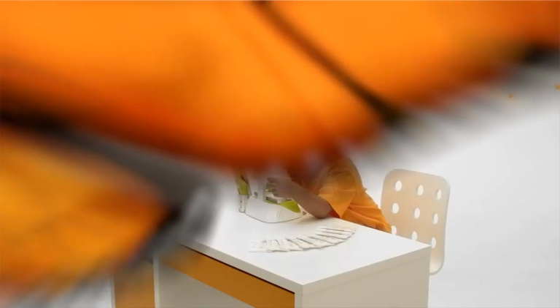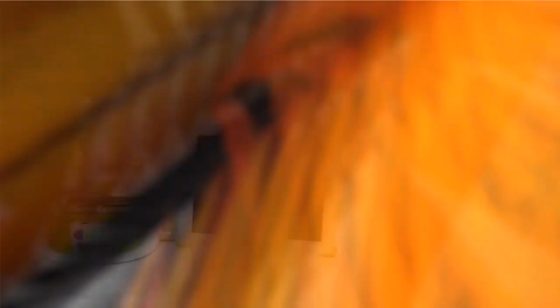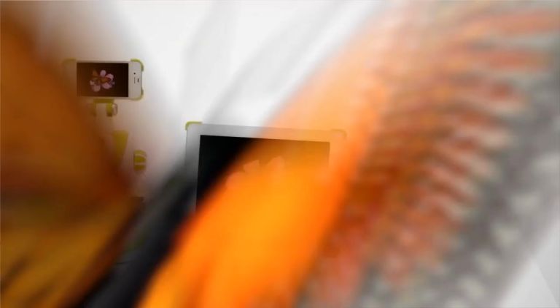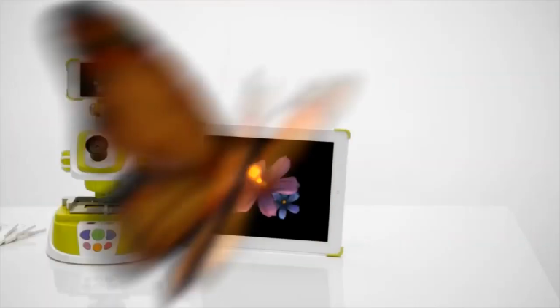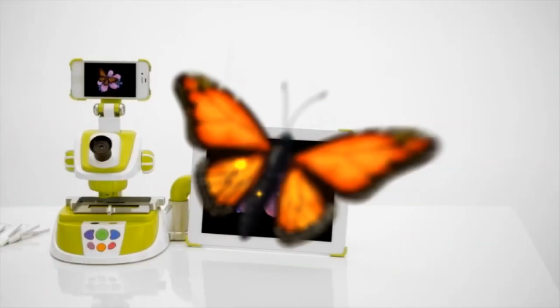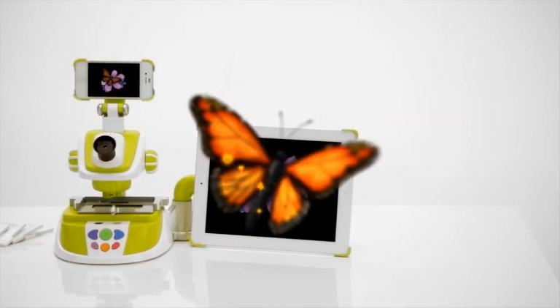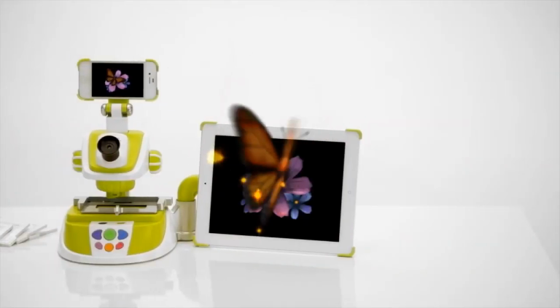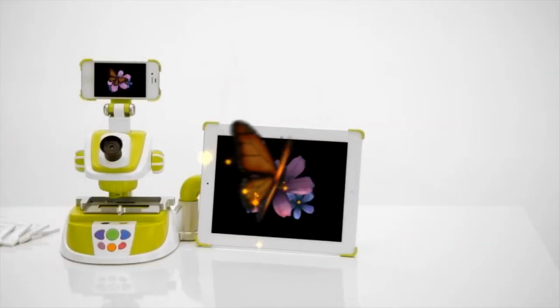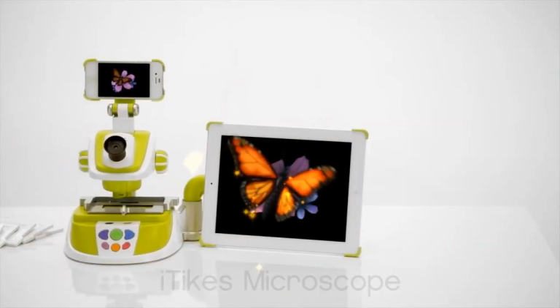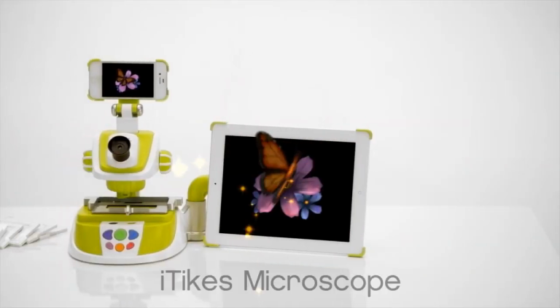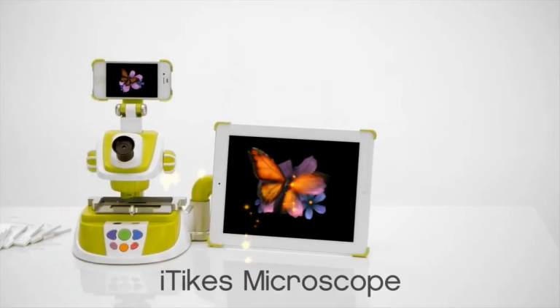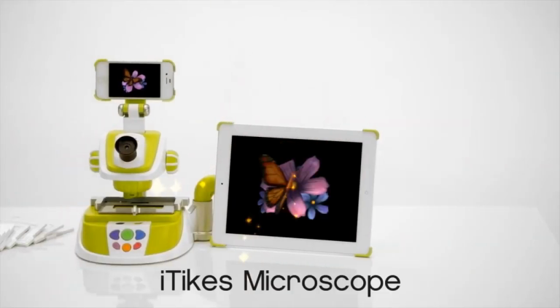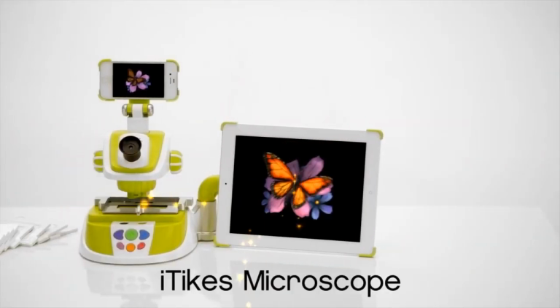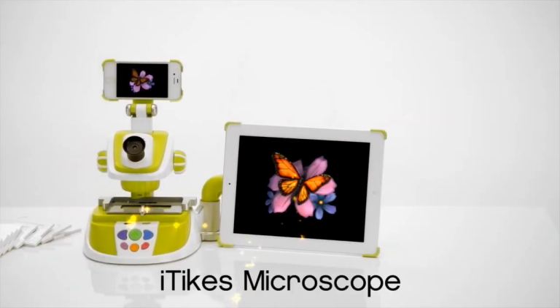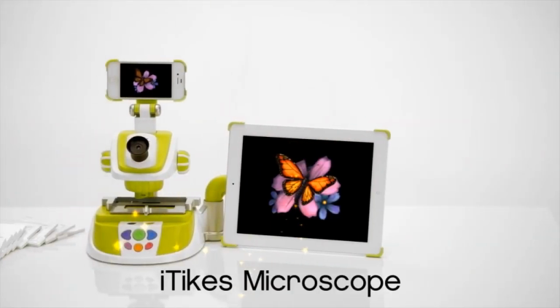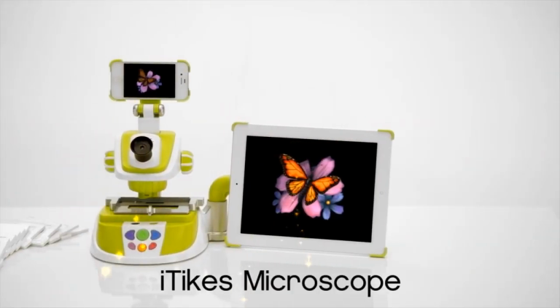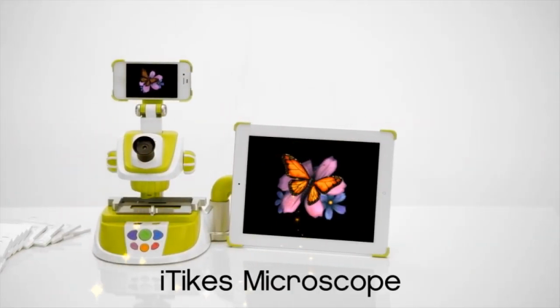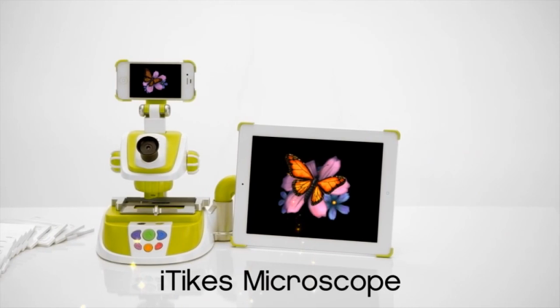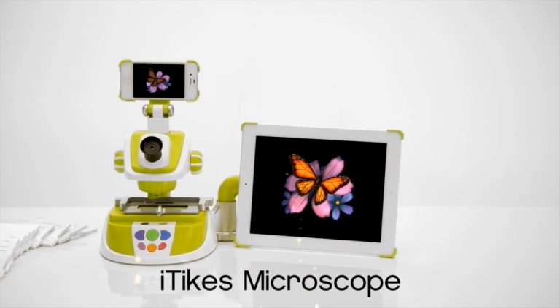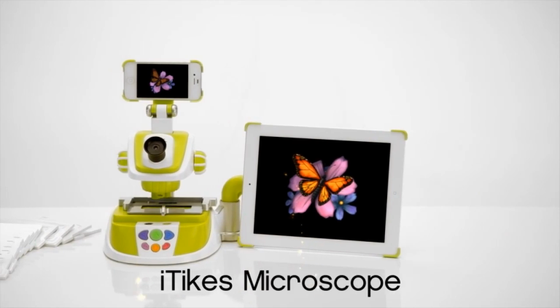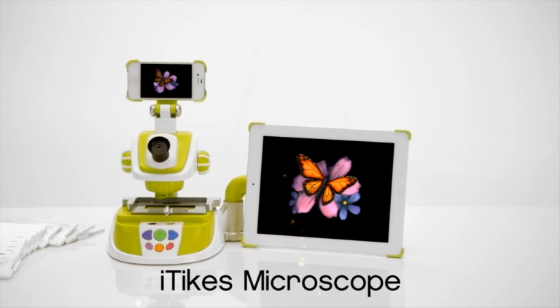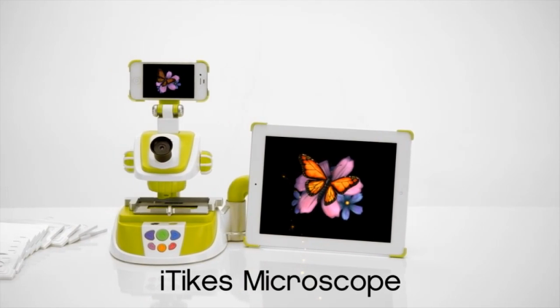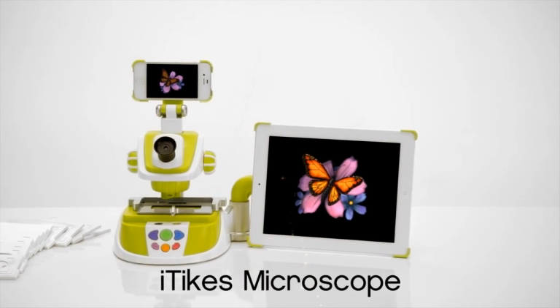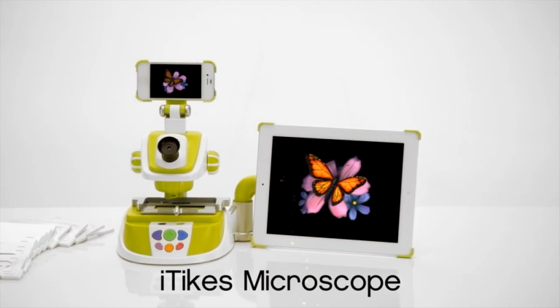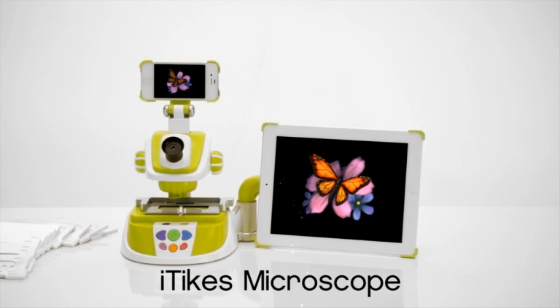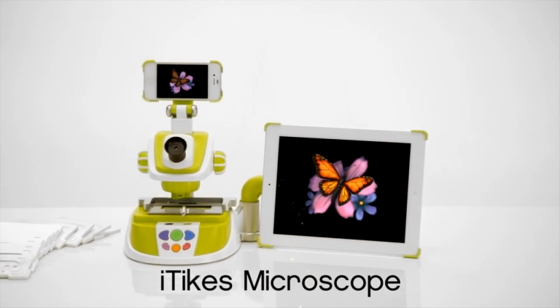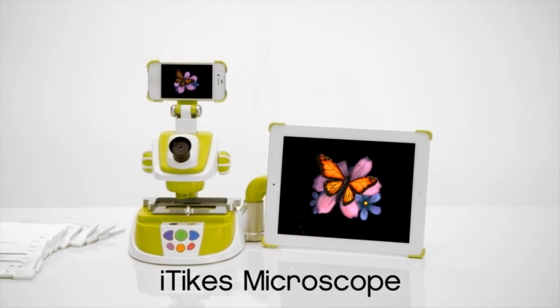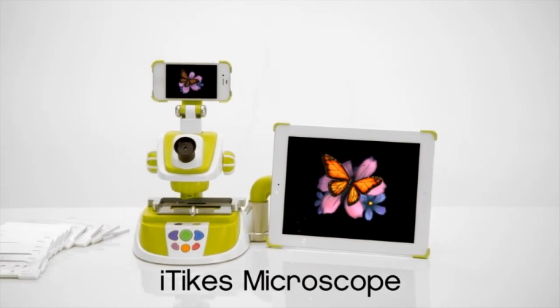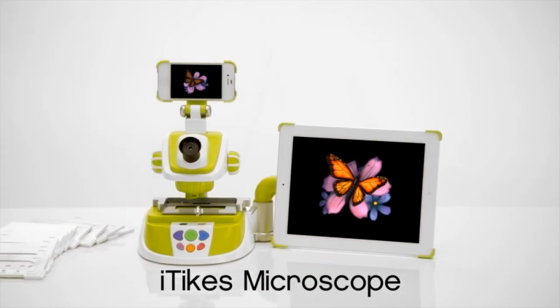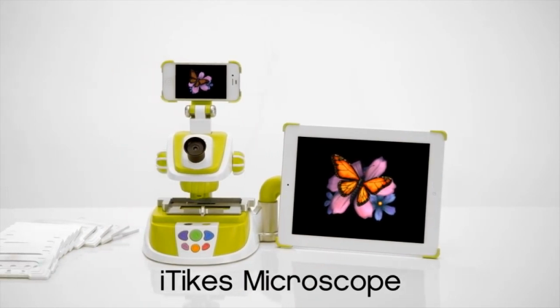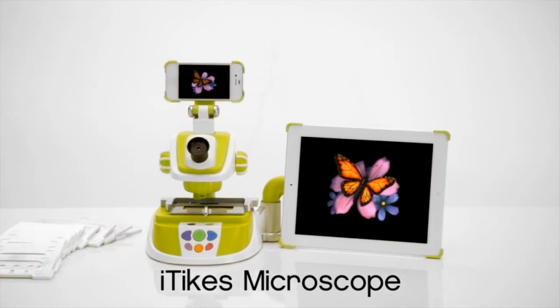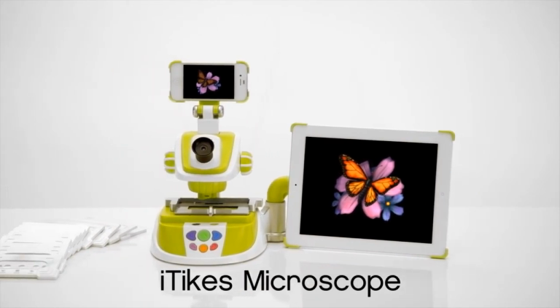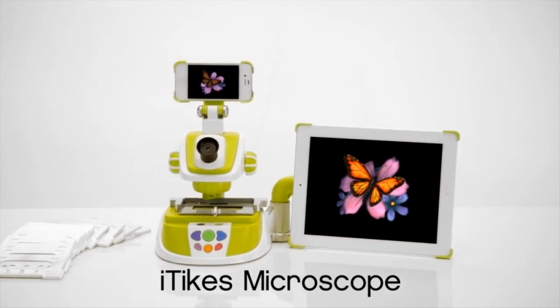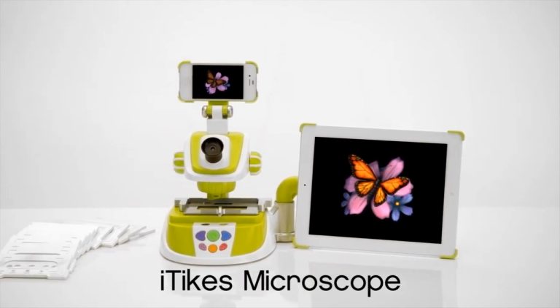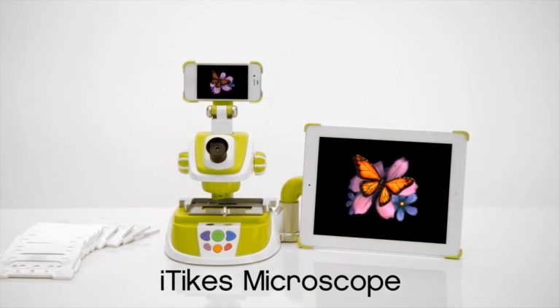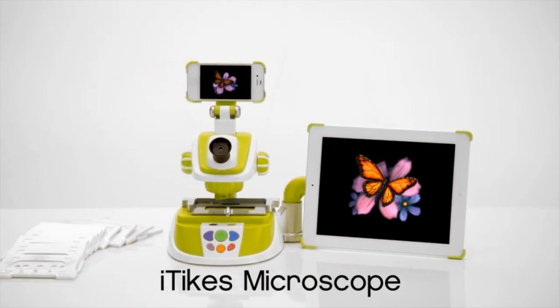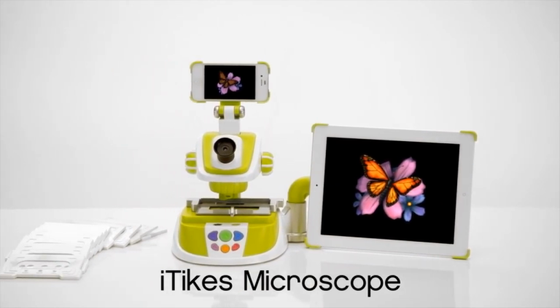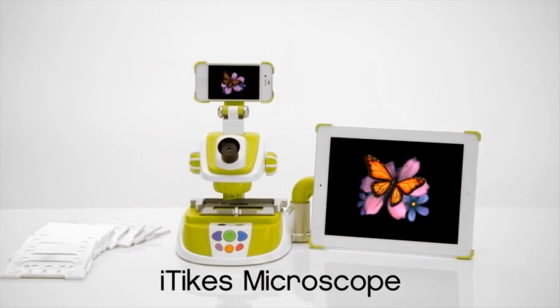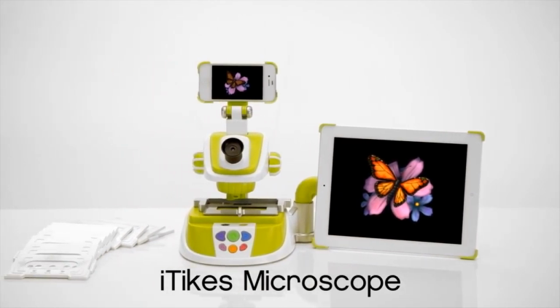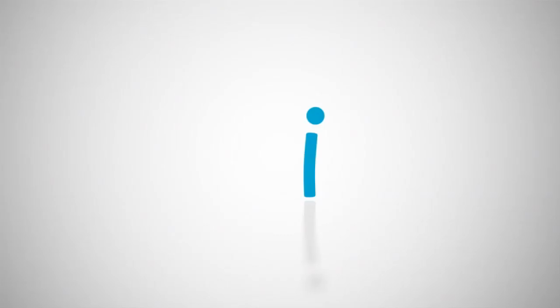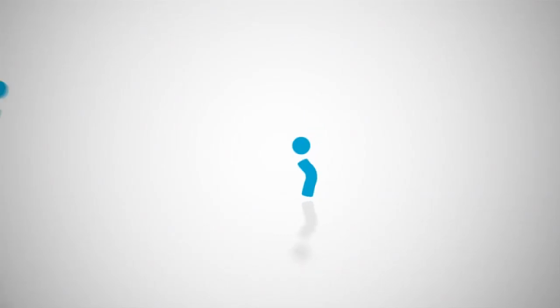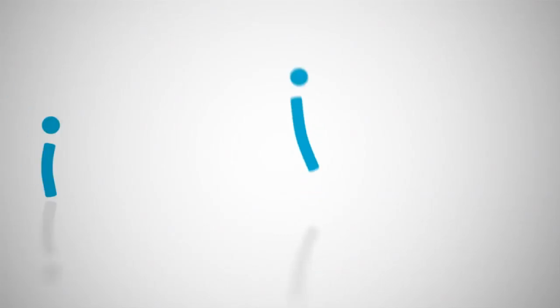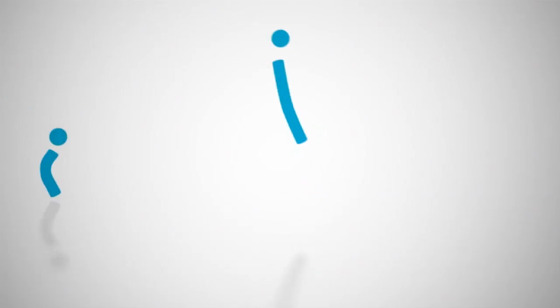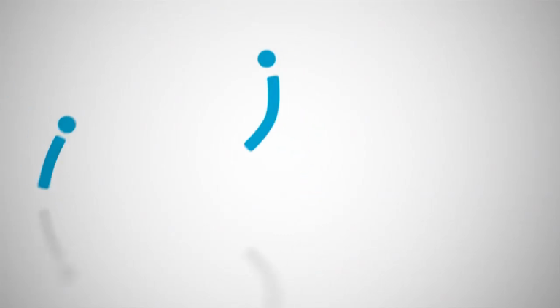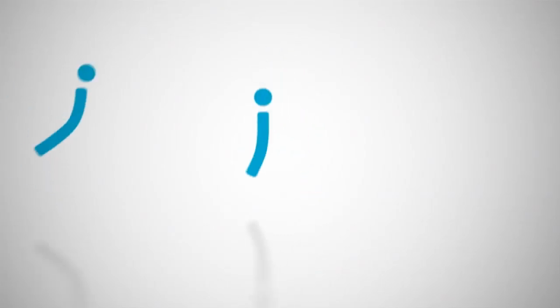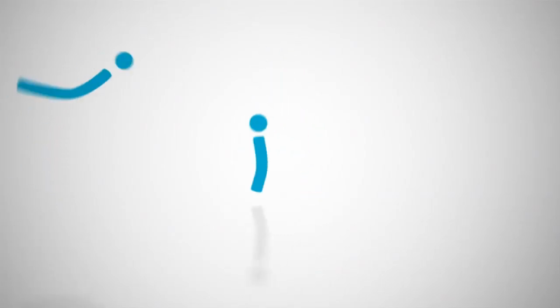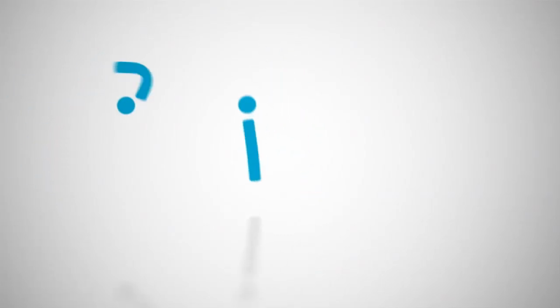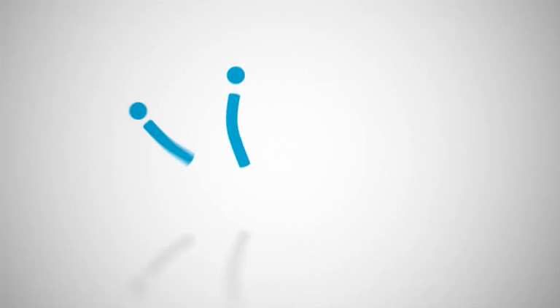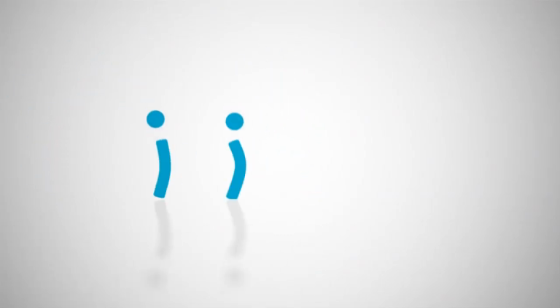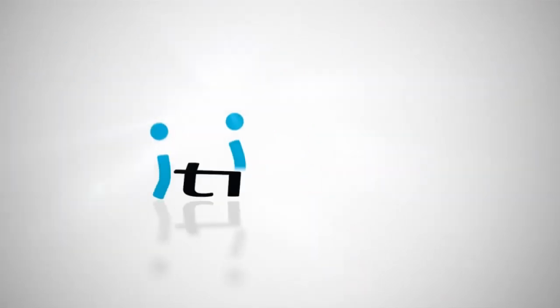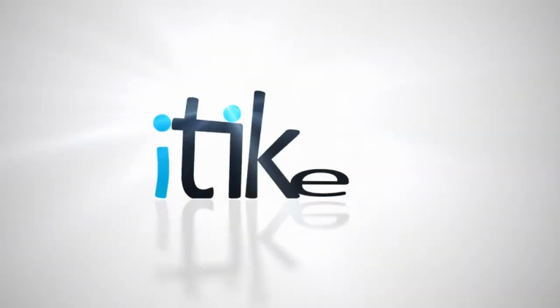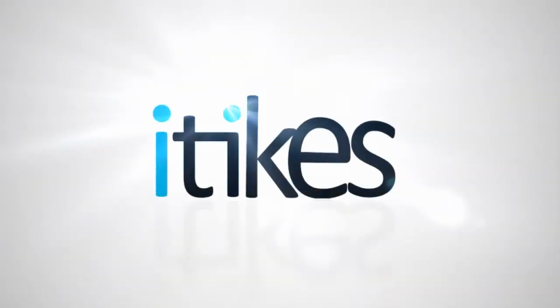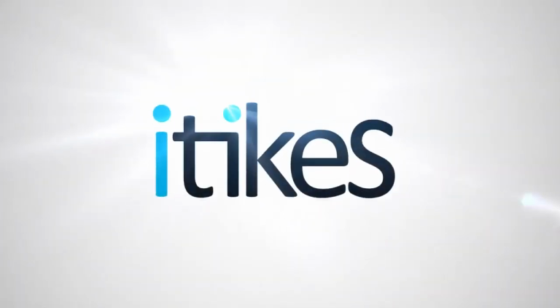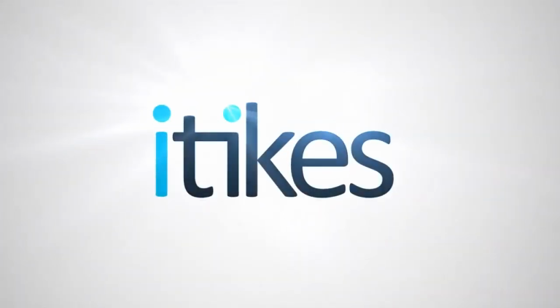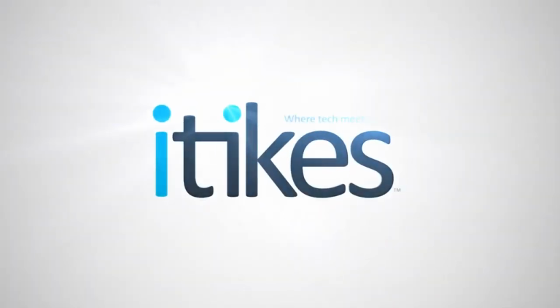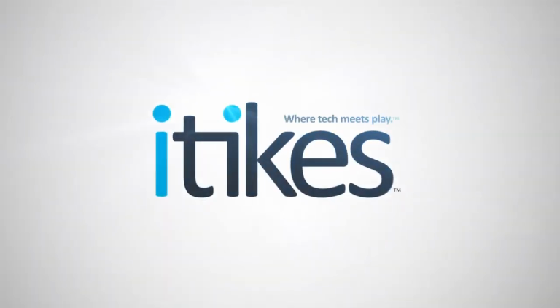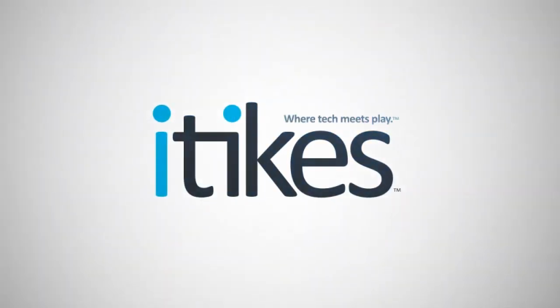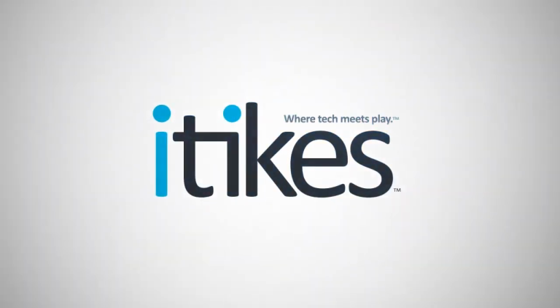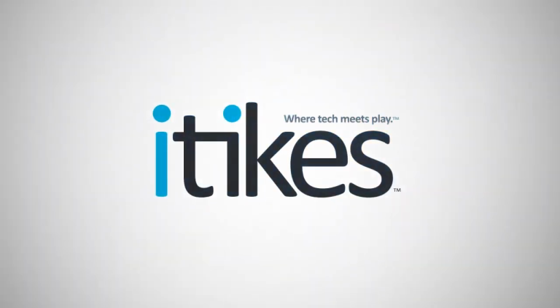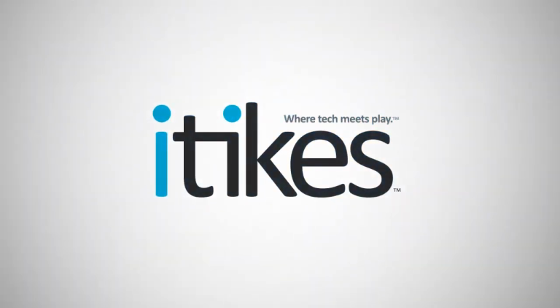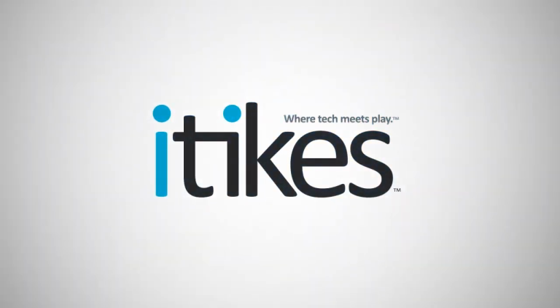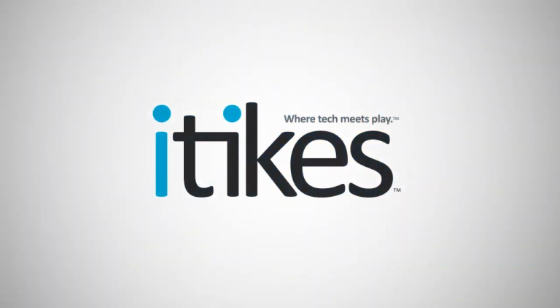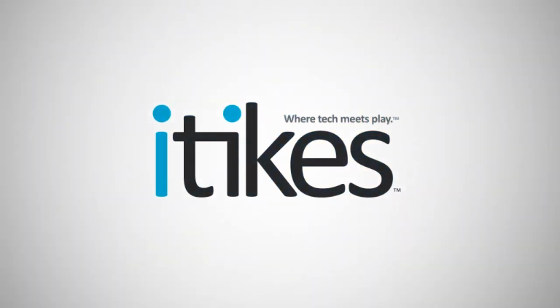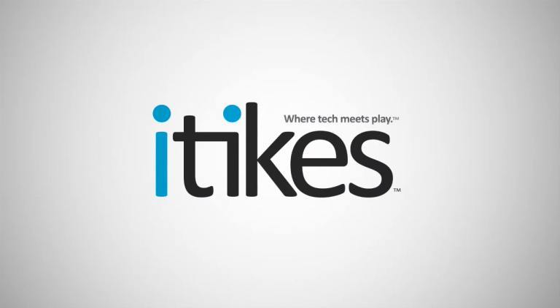The iTikes Discover Microscope — from a whole new world of imagination and learning, where tech meets play. iTikes.